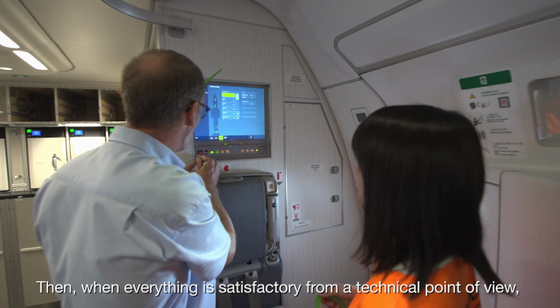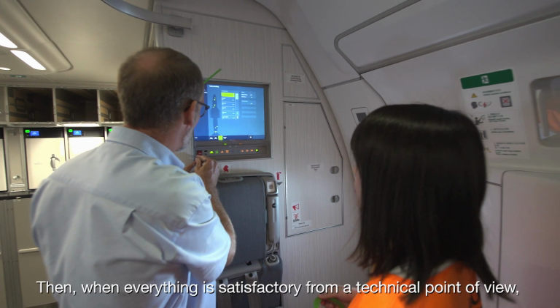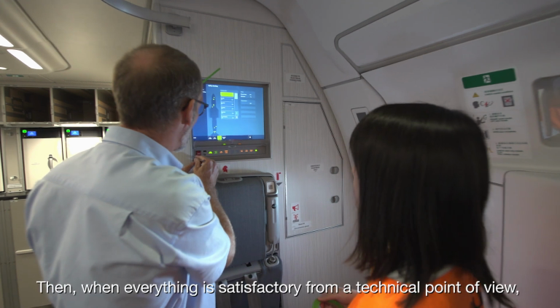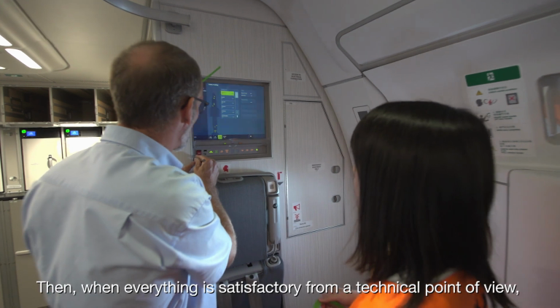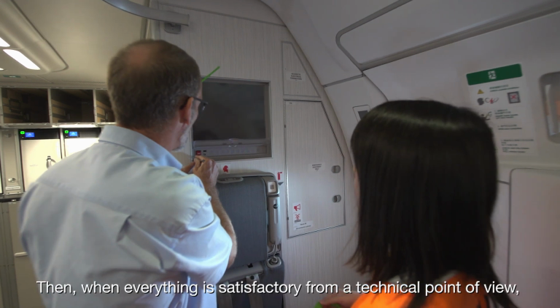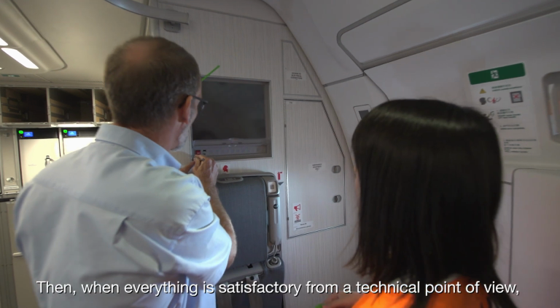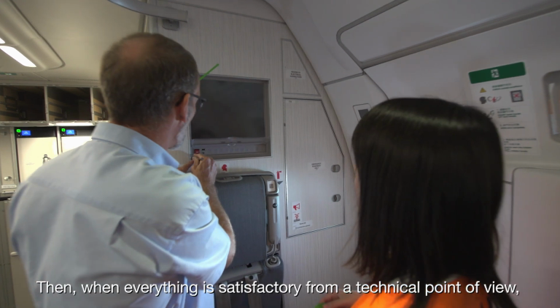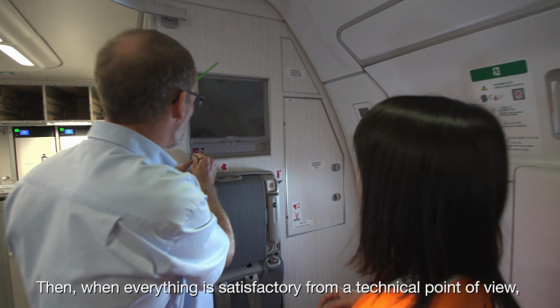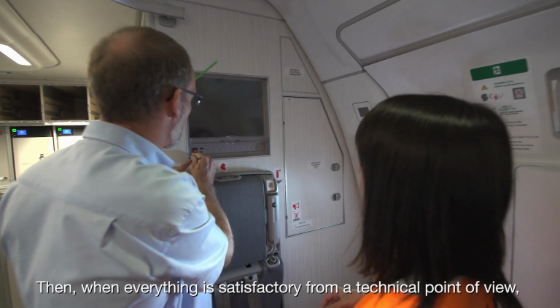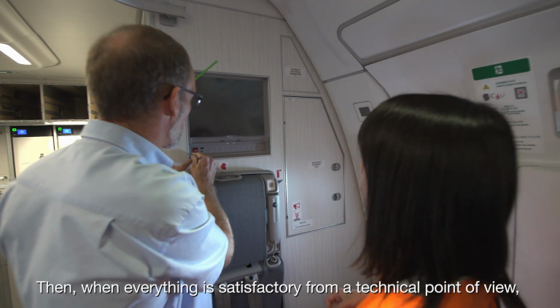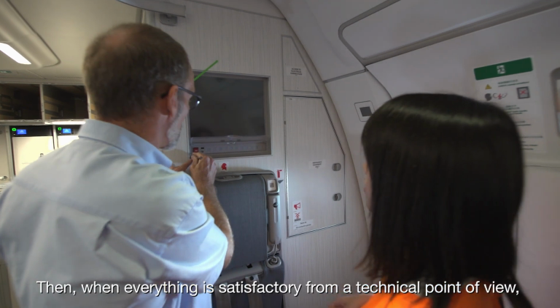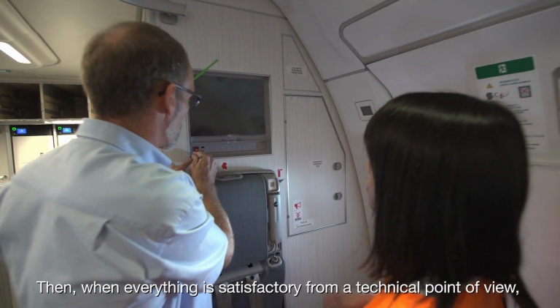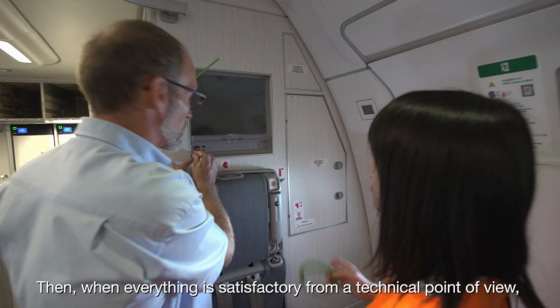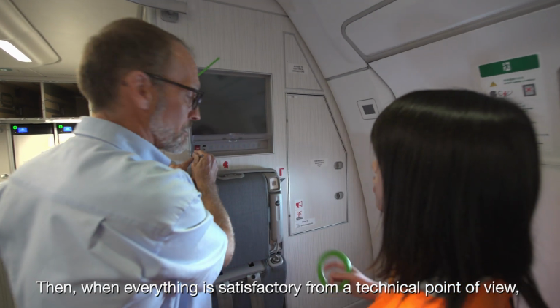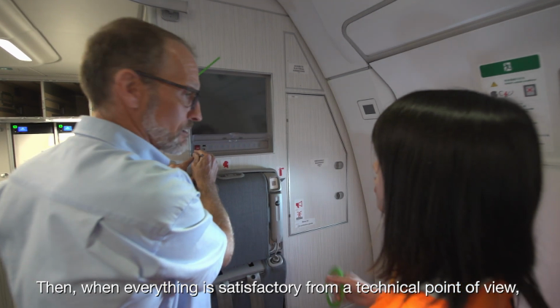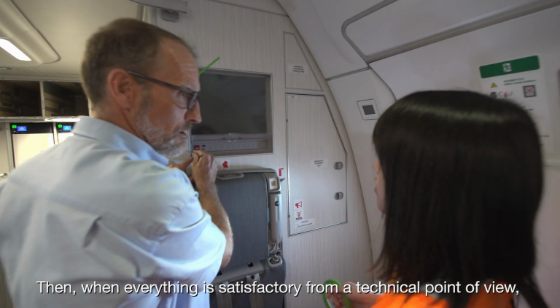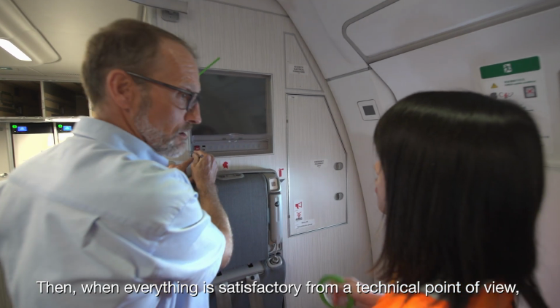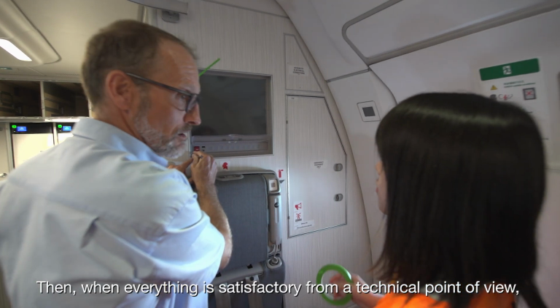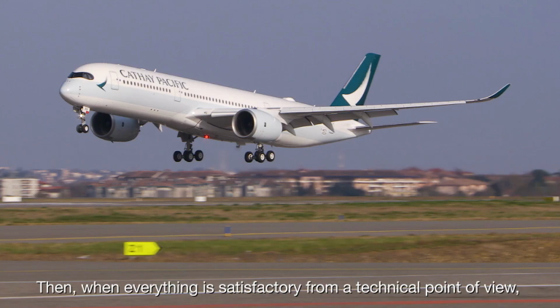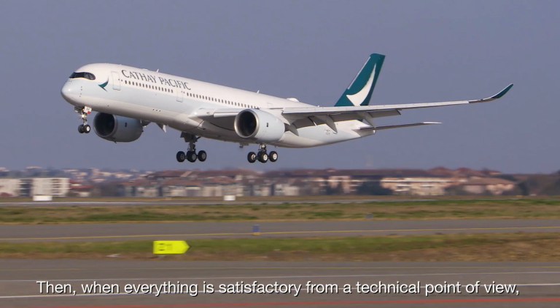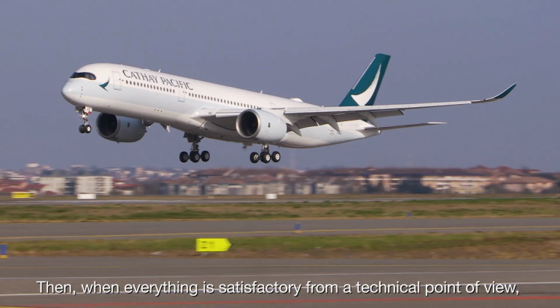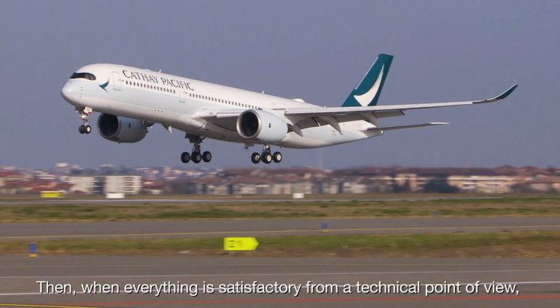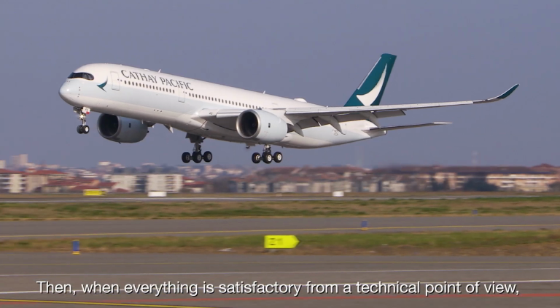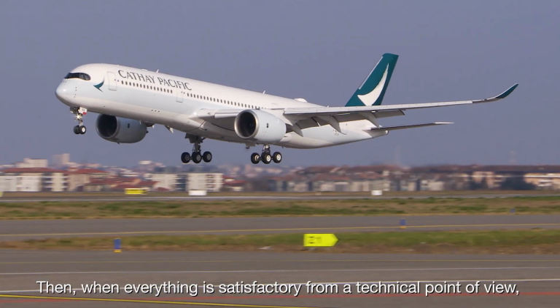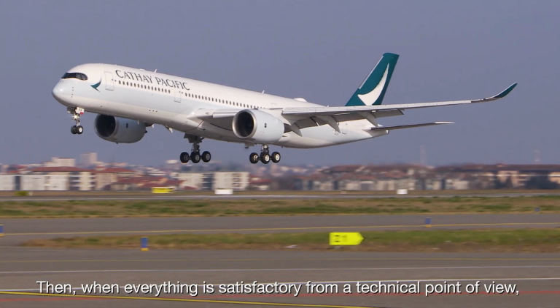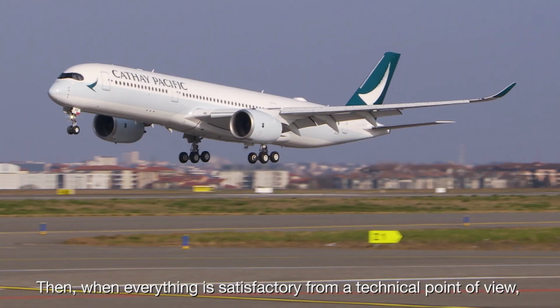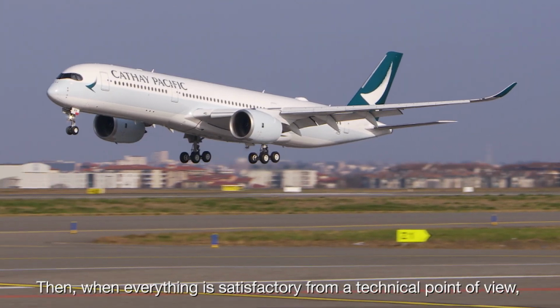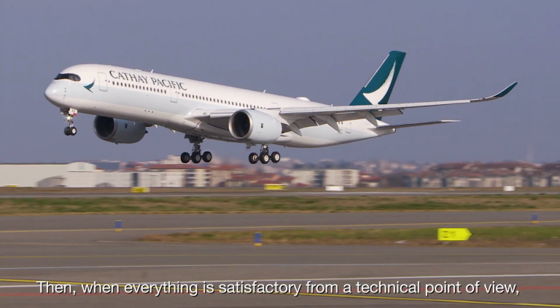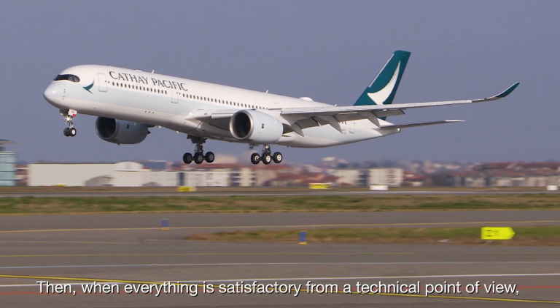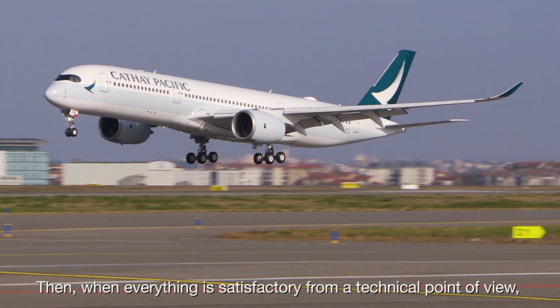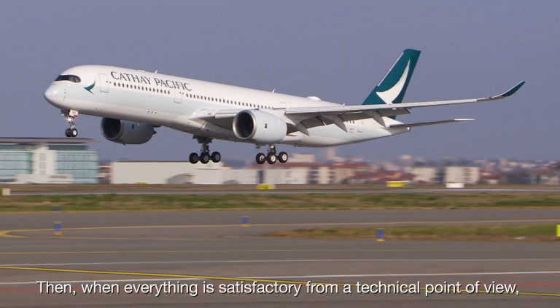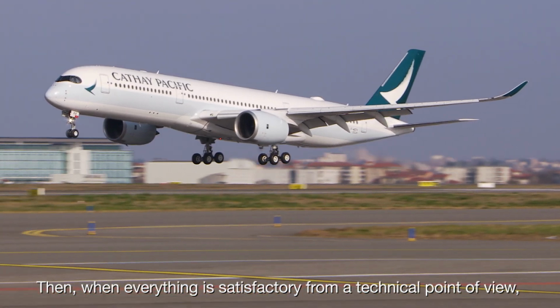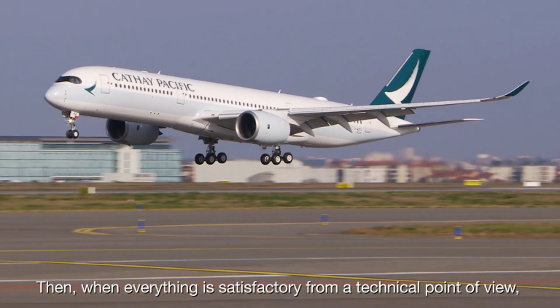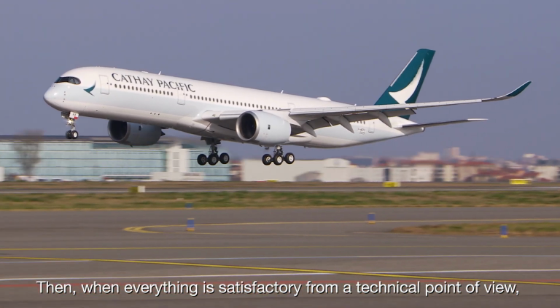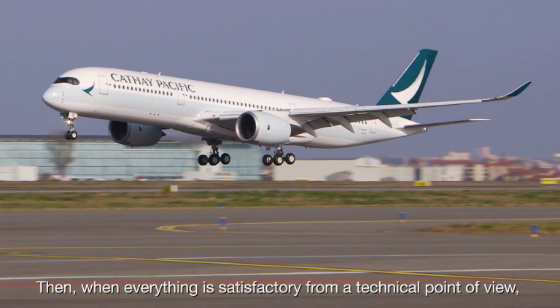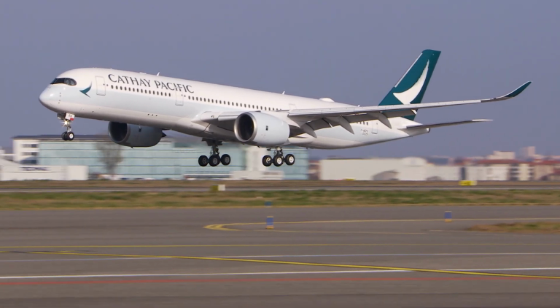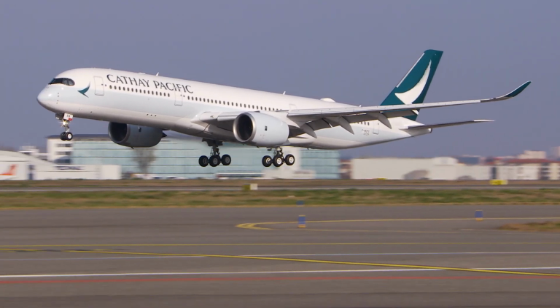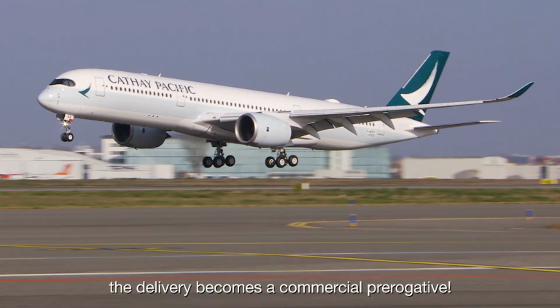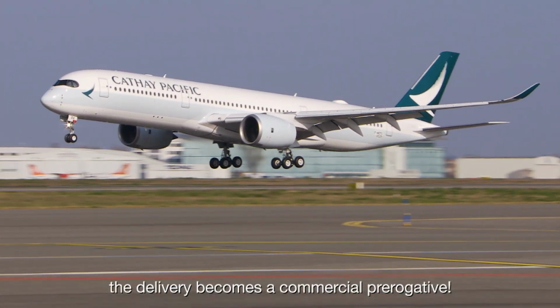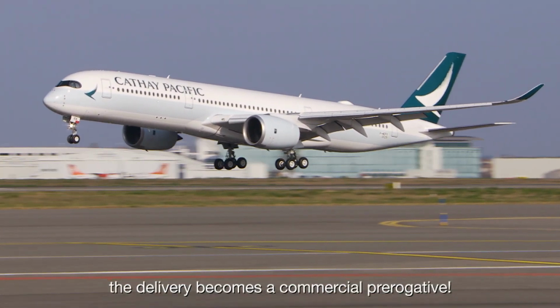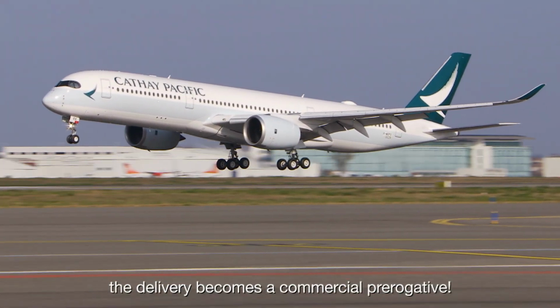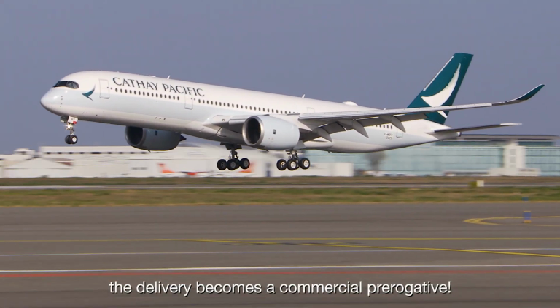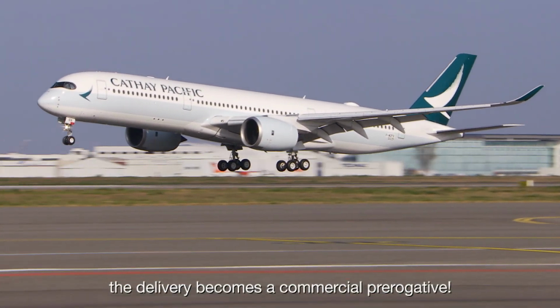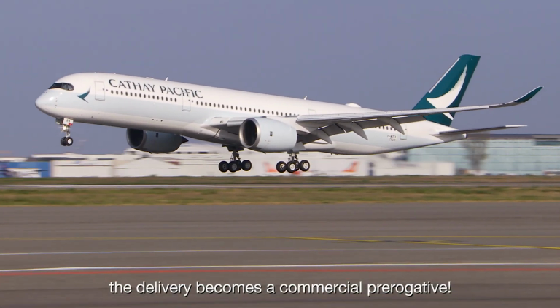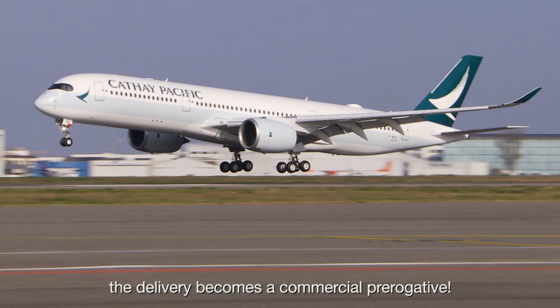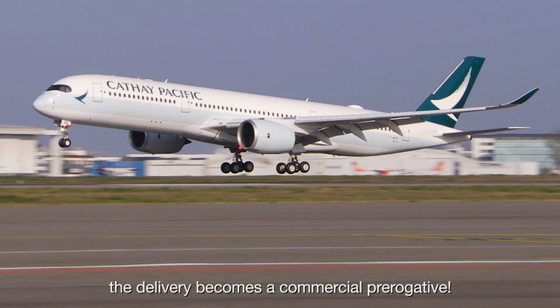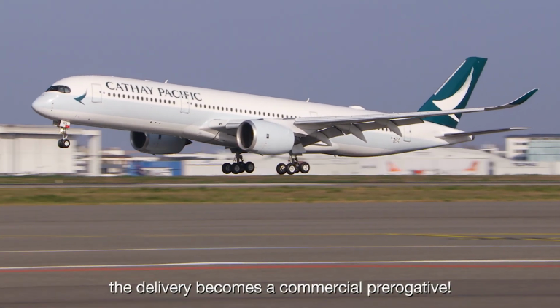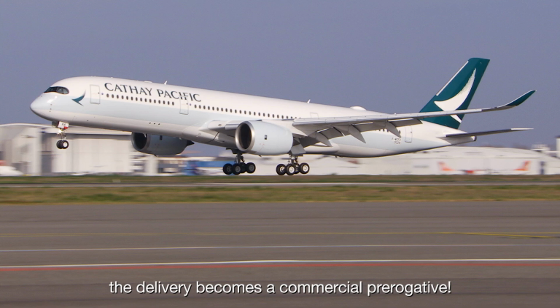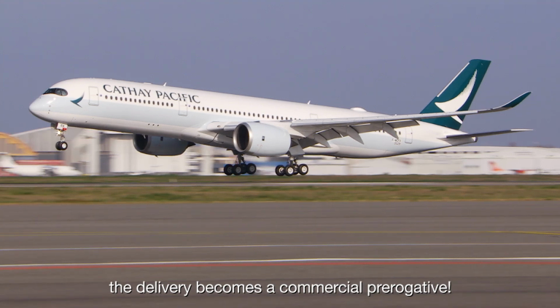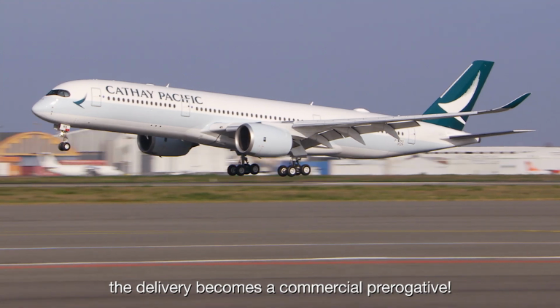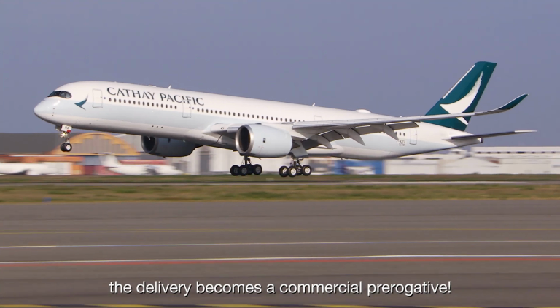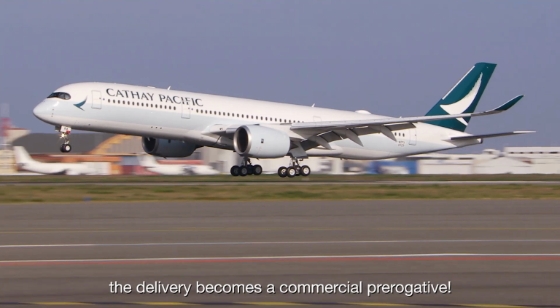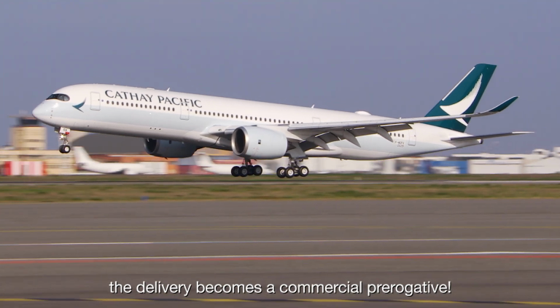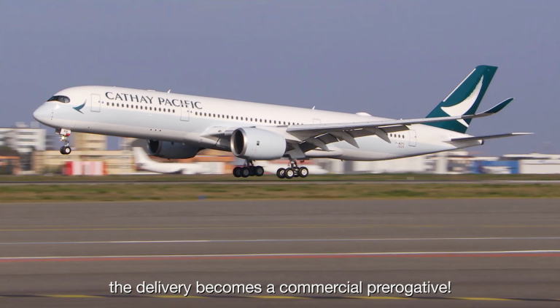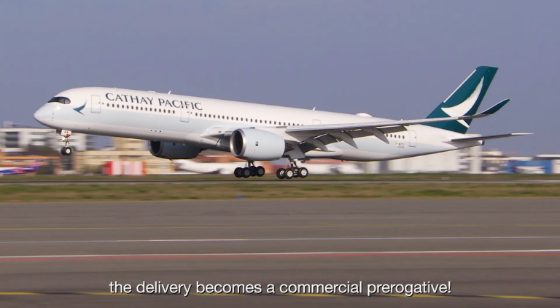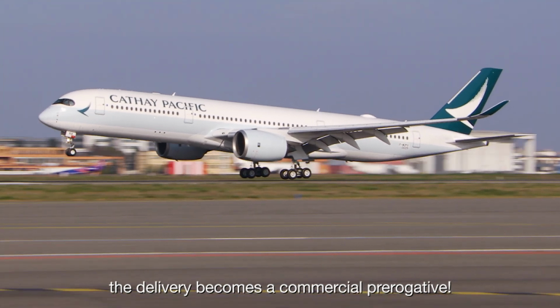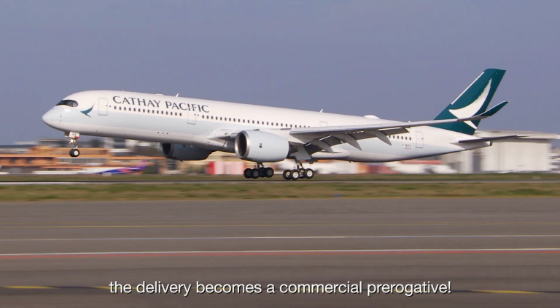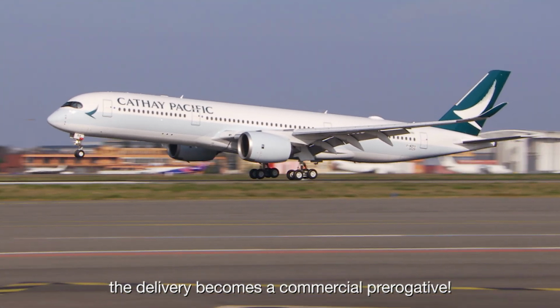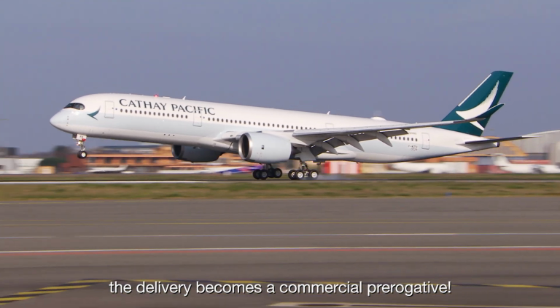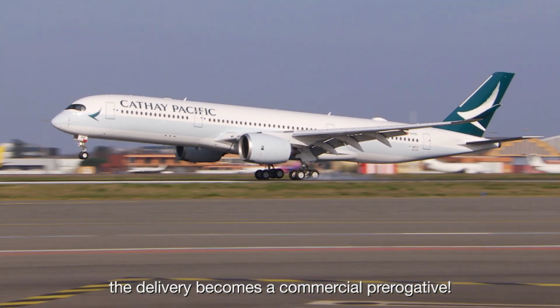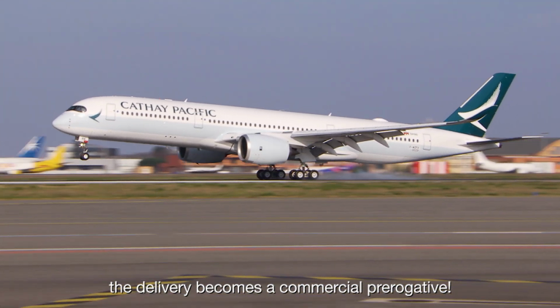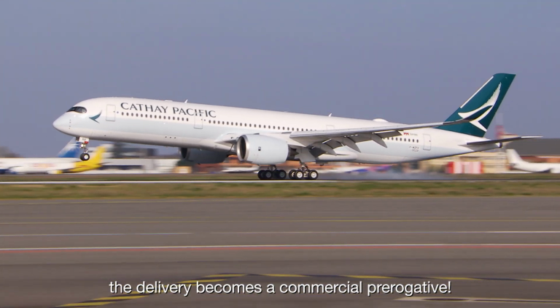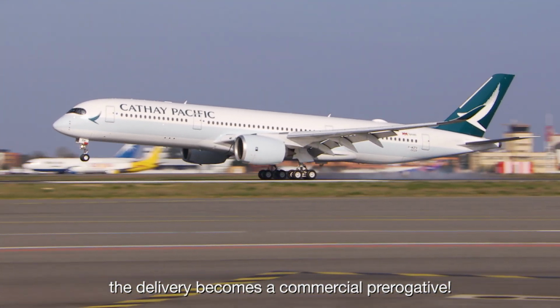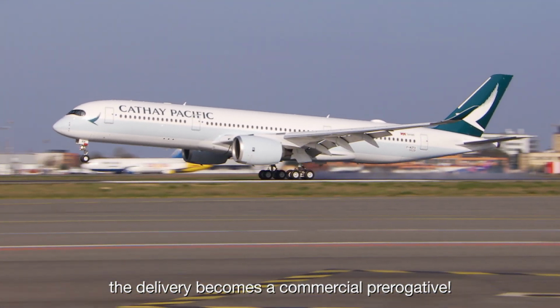Then, when everything is satisfactory from a technical point of view, the delivery becomes a commercial prerogative.